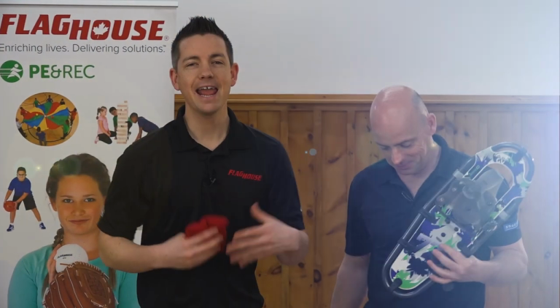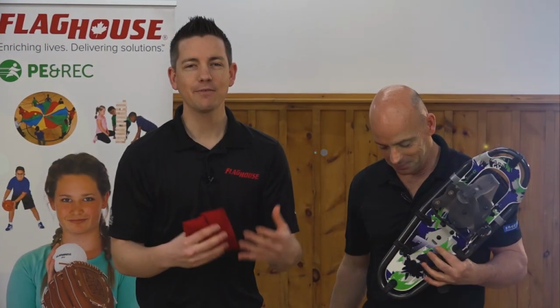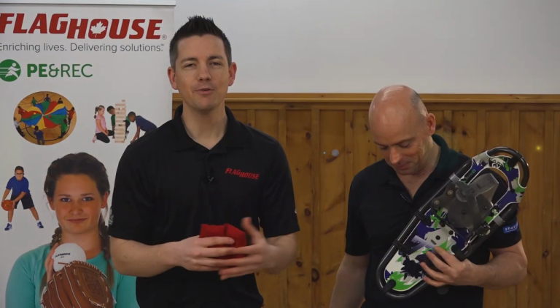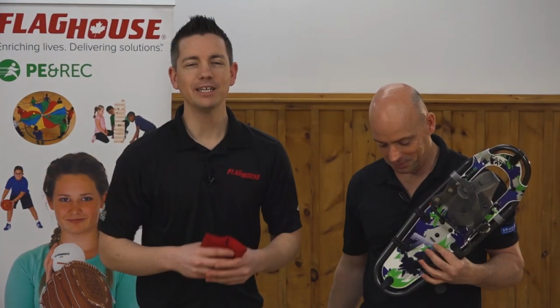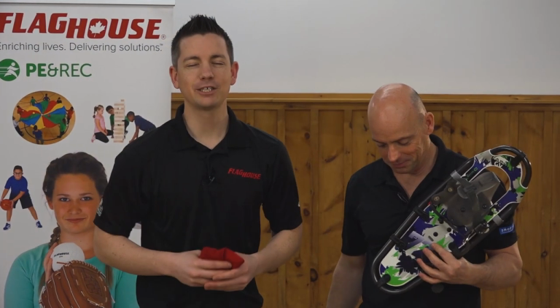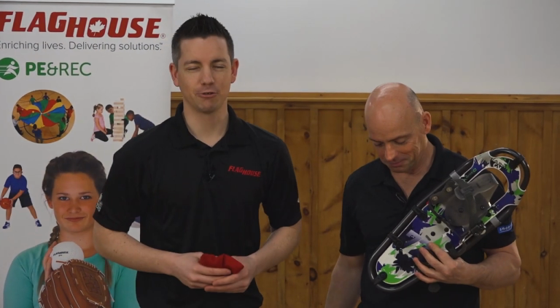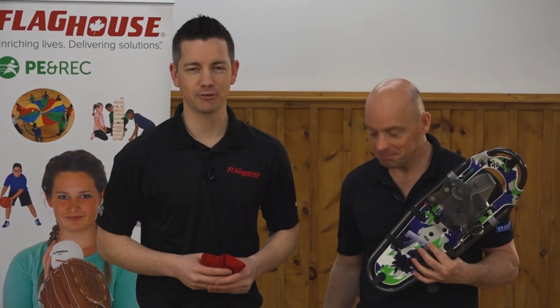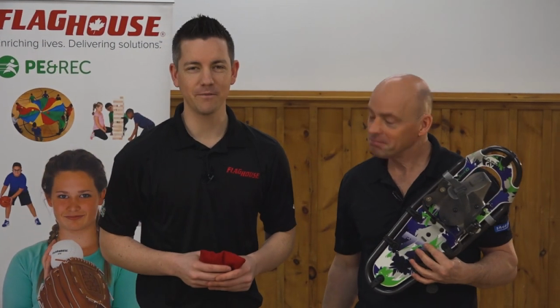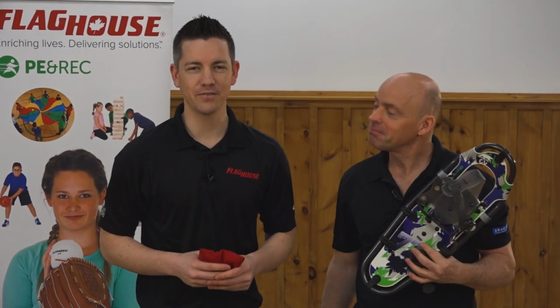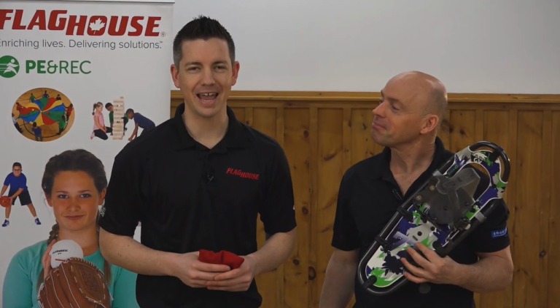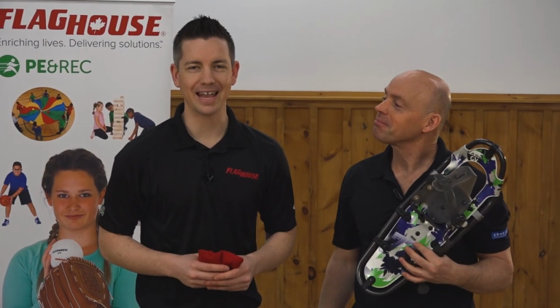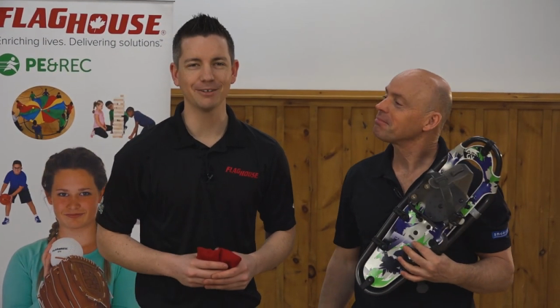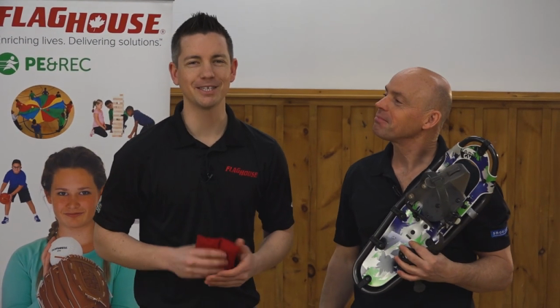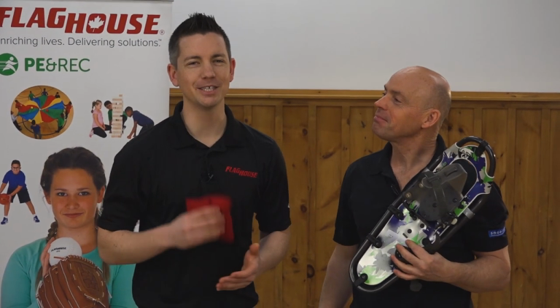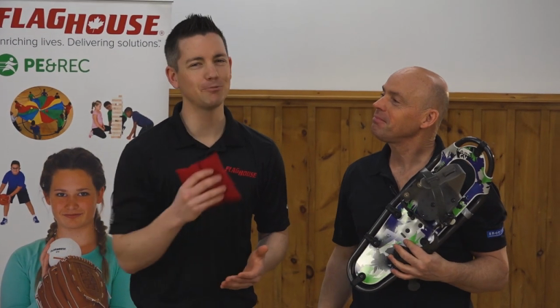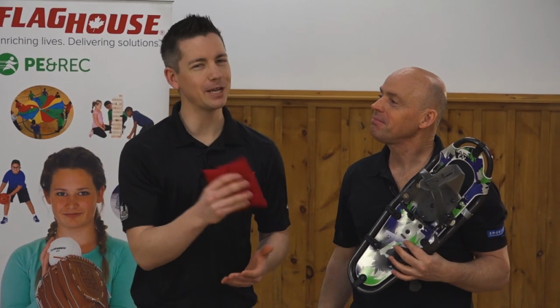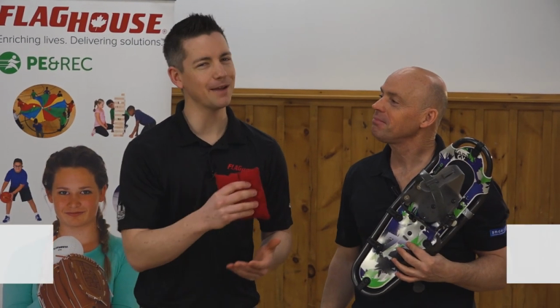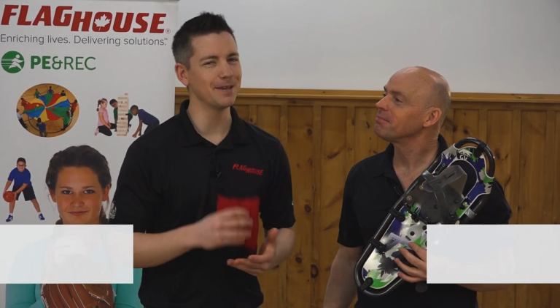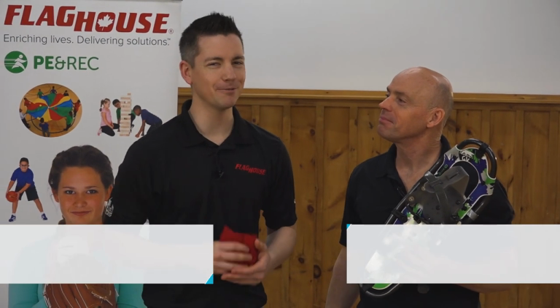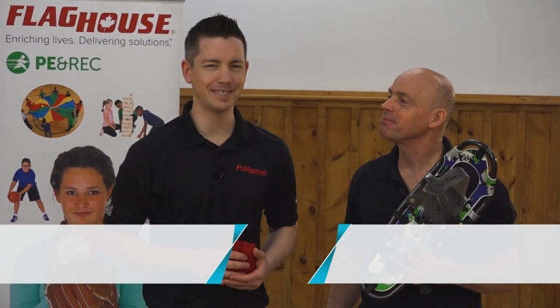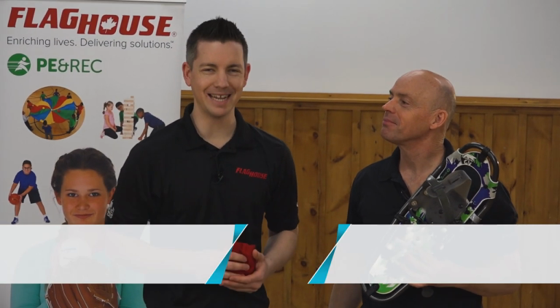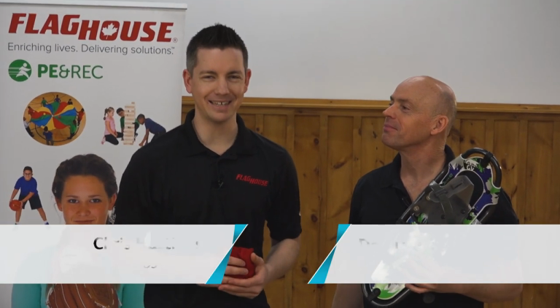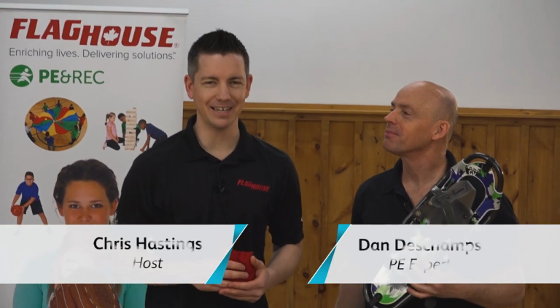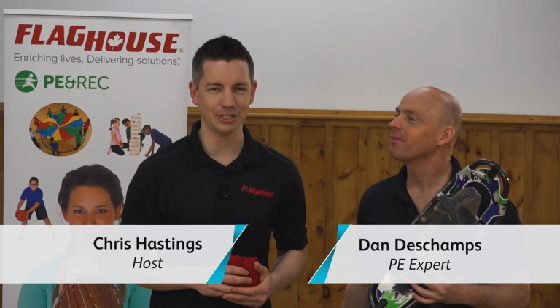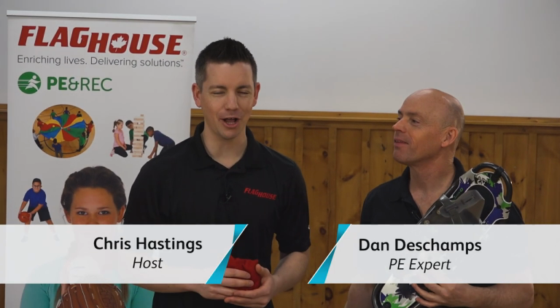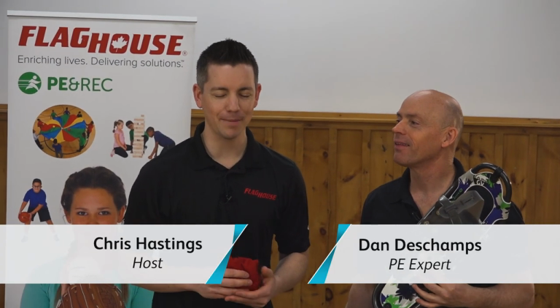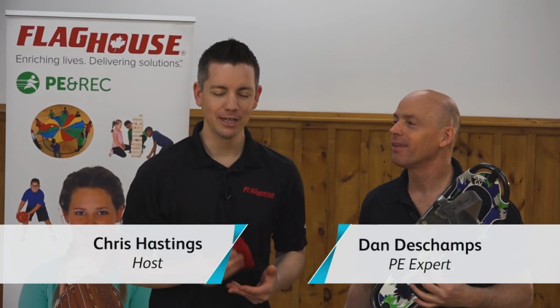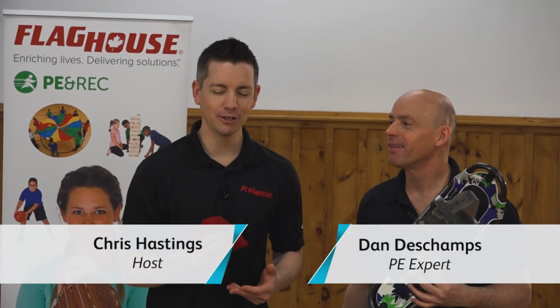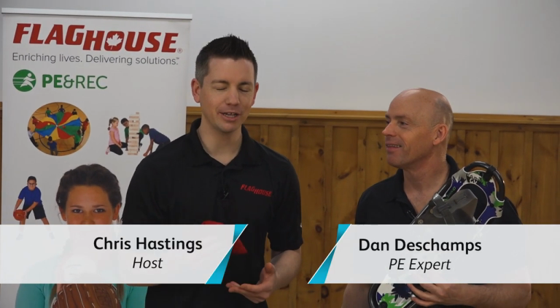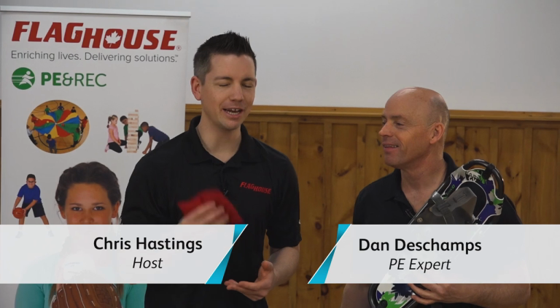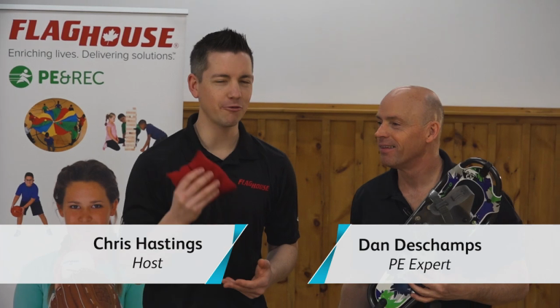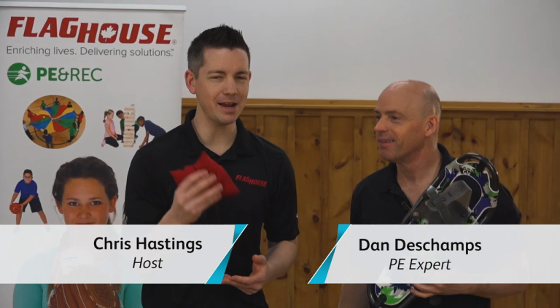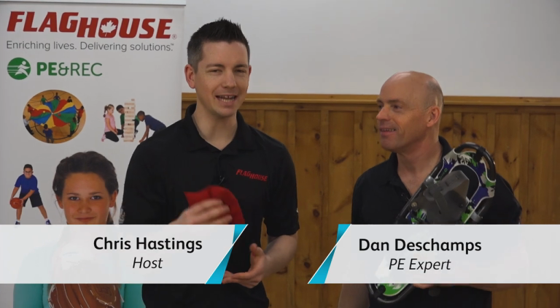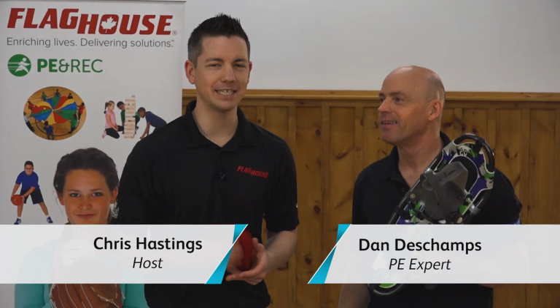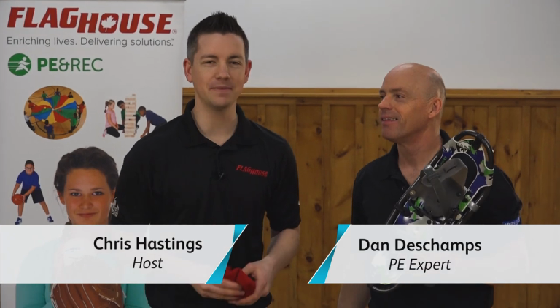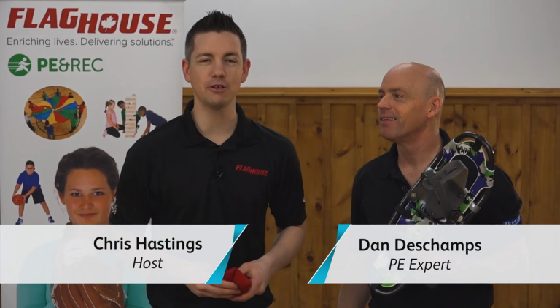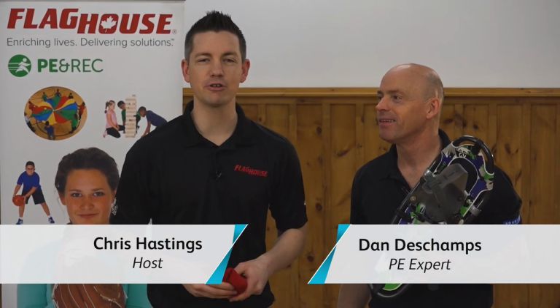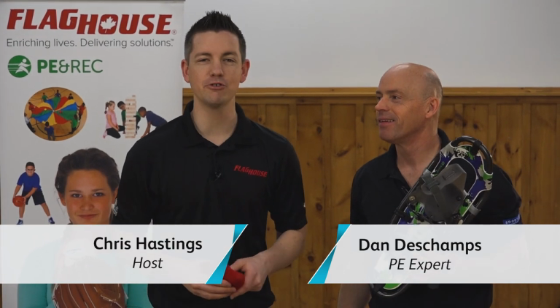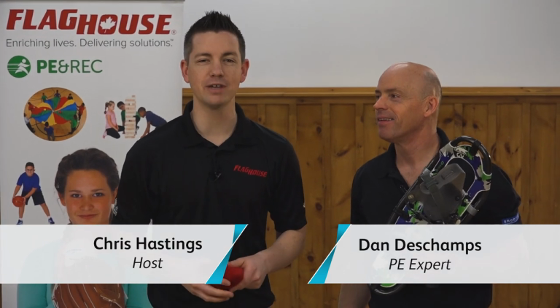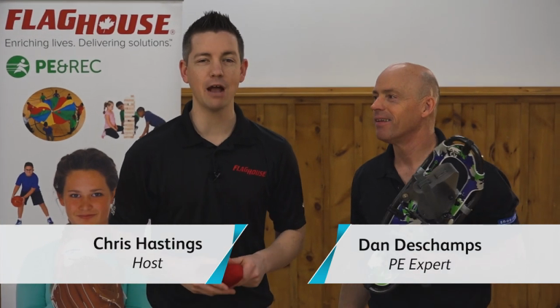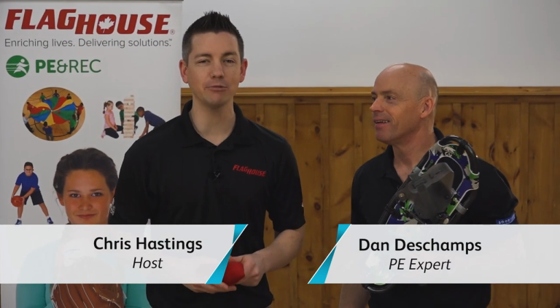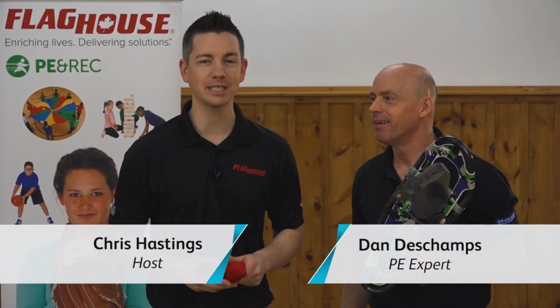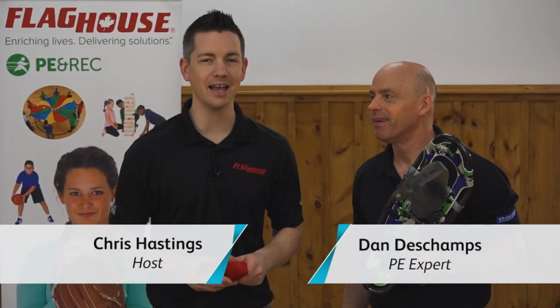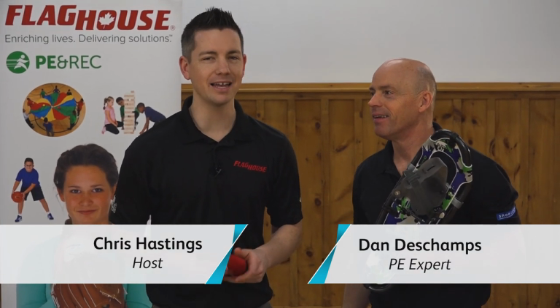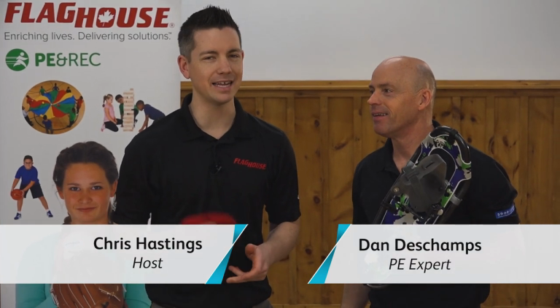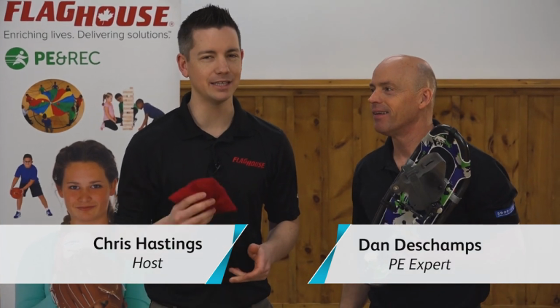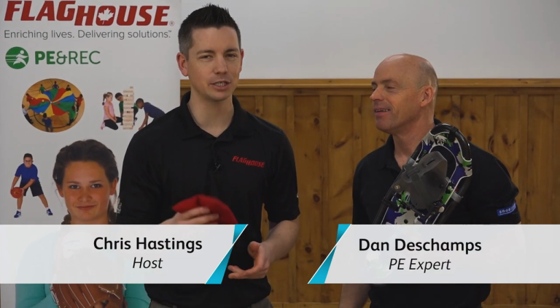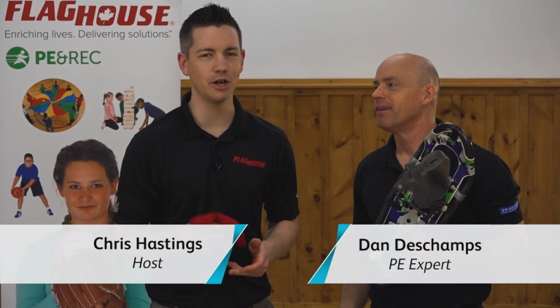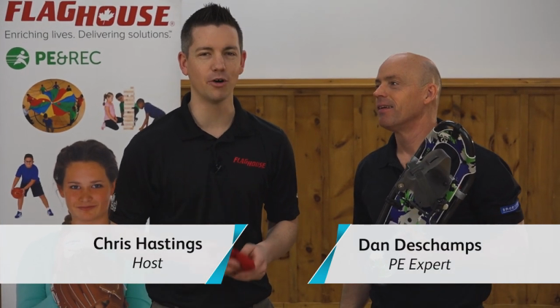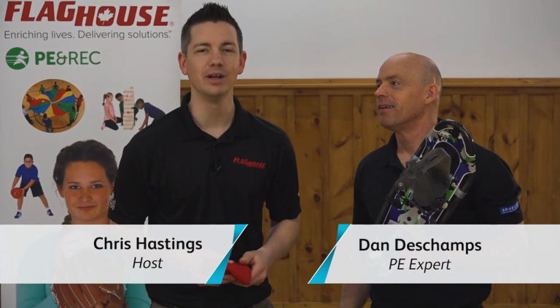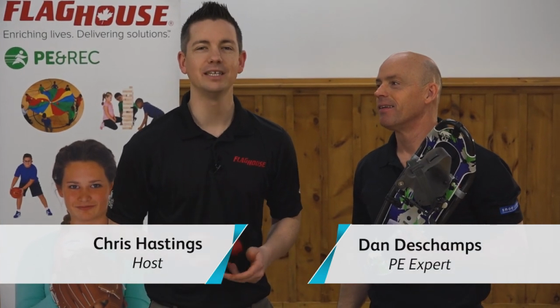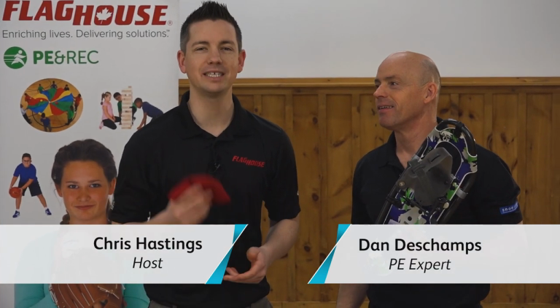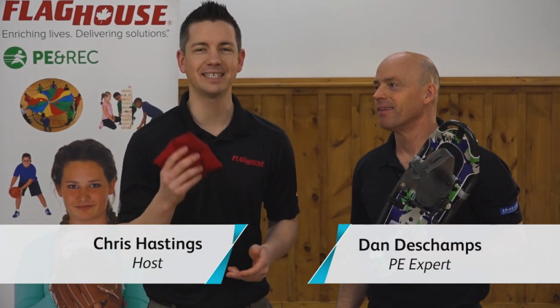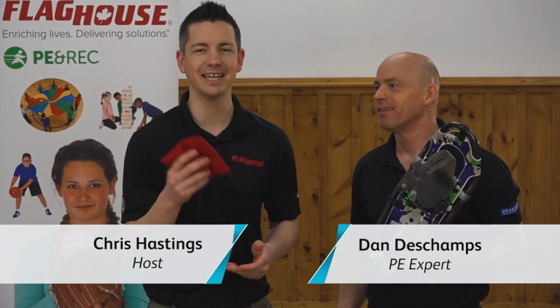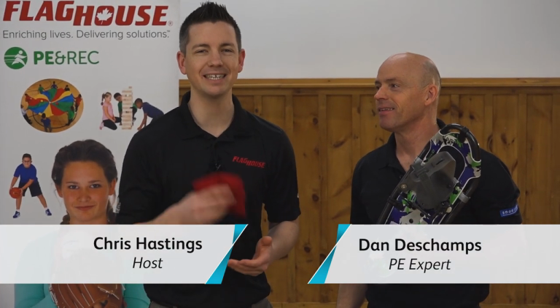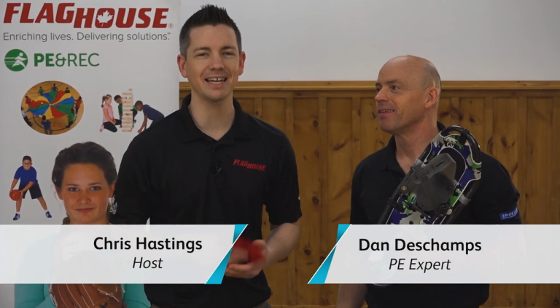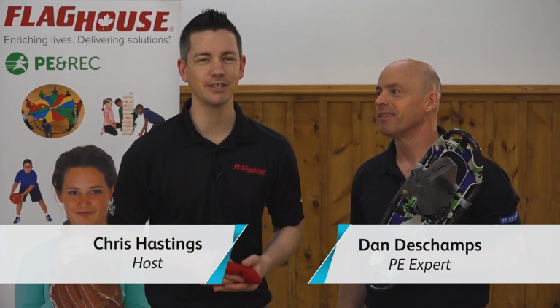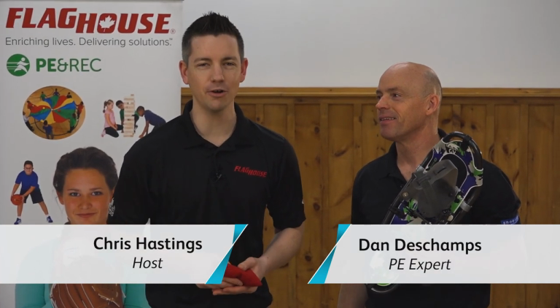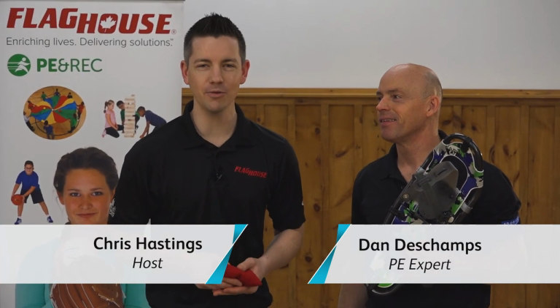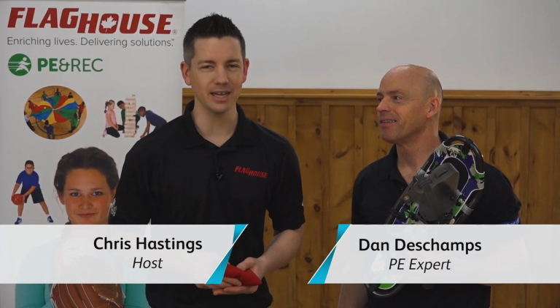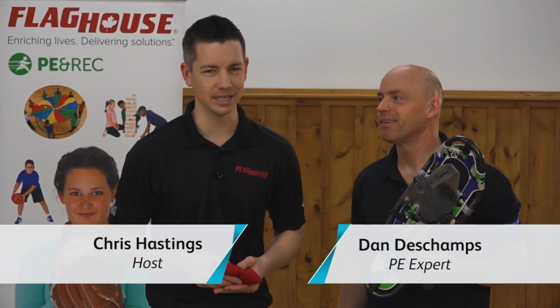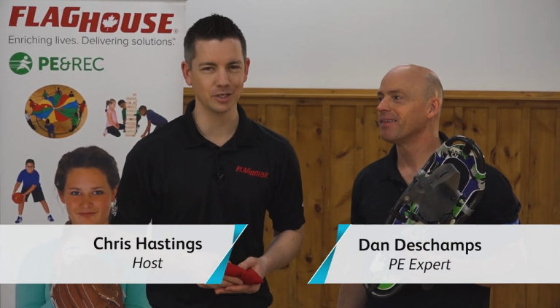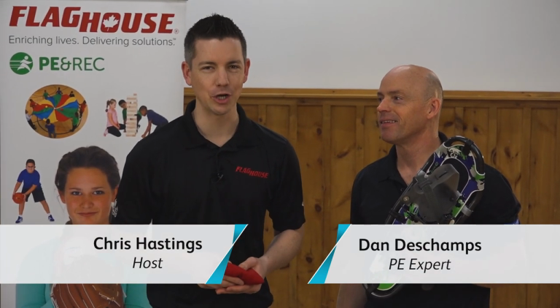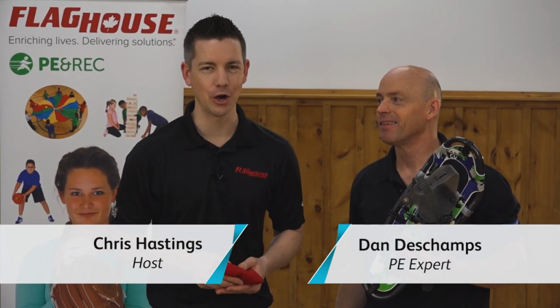Hey everyone, it's Chris from Flag House, and this week I'm here with Dan Deschamps to look at a great activity you can do outside in the snow. This is tic-tac-toe in the snow.